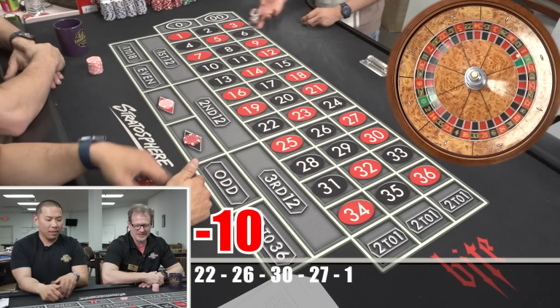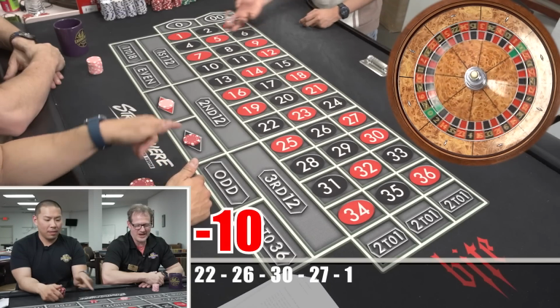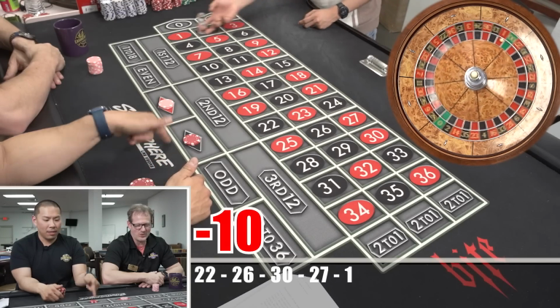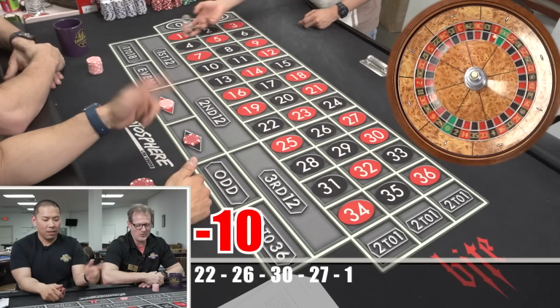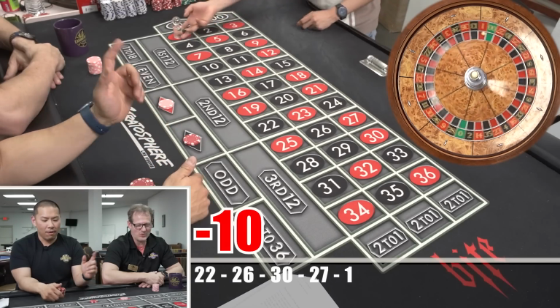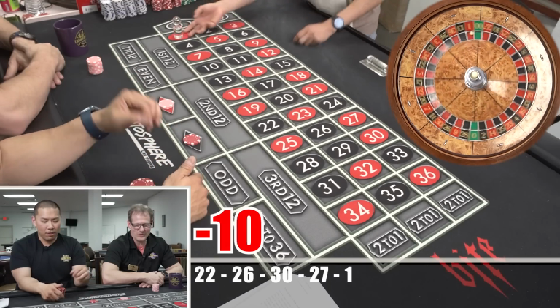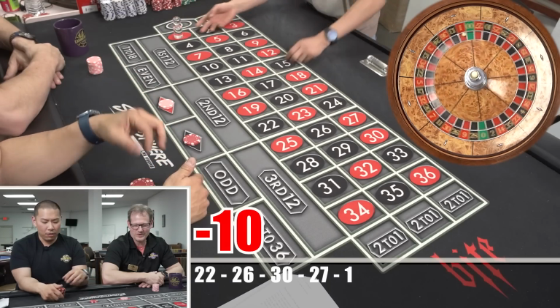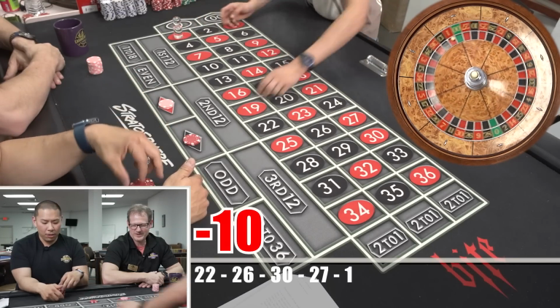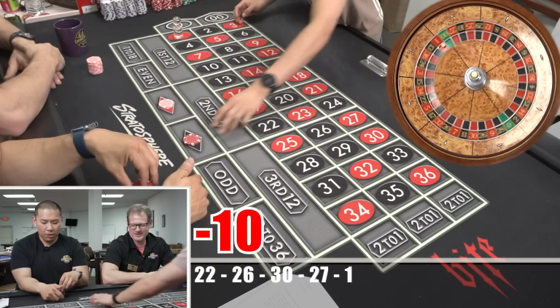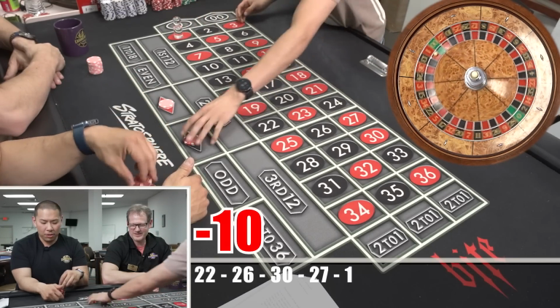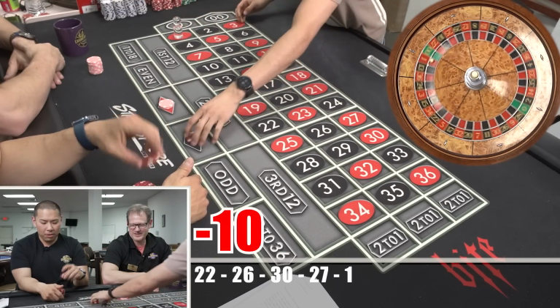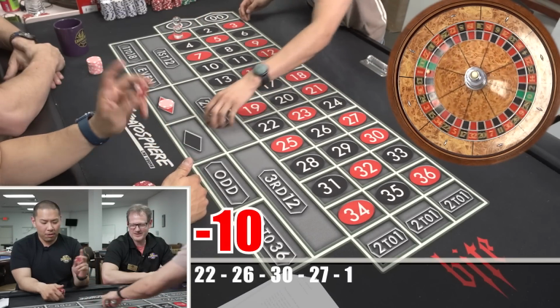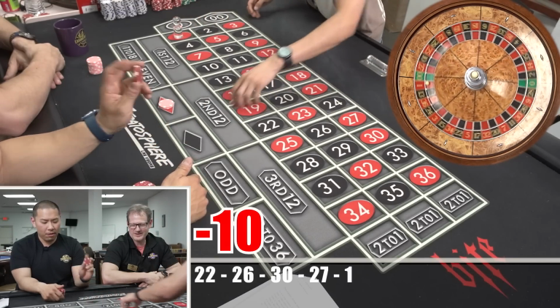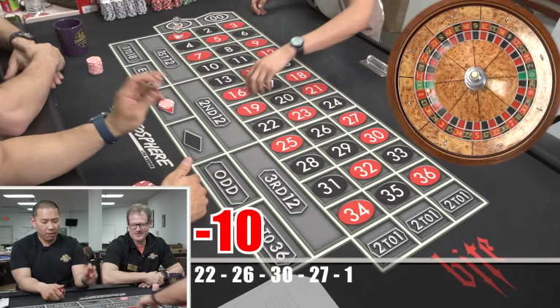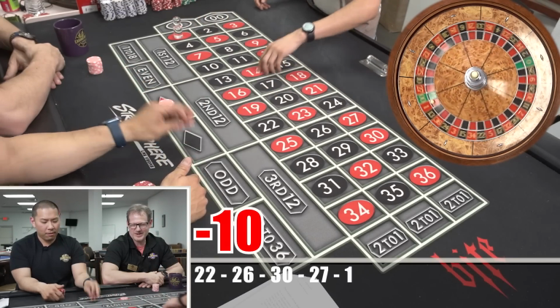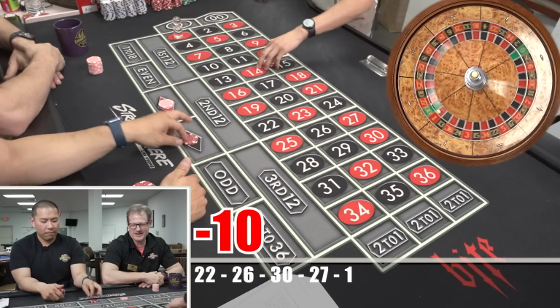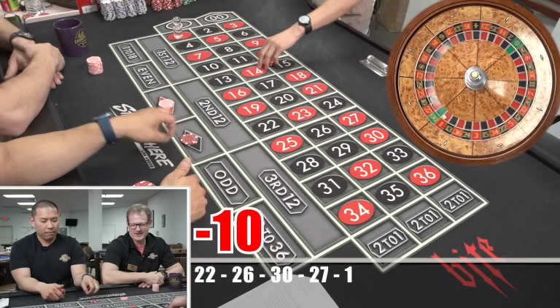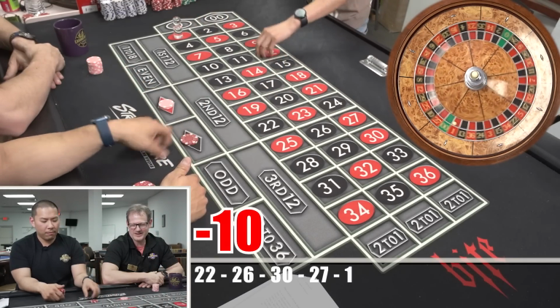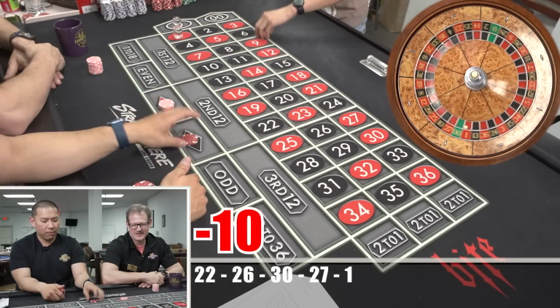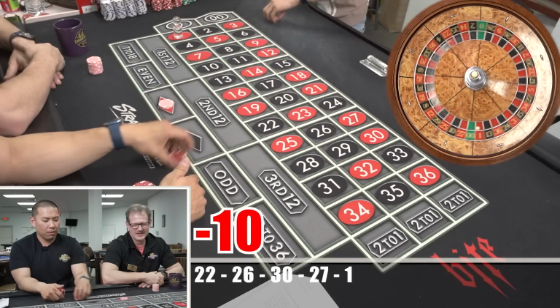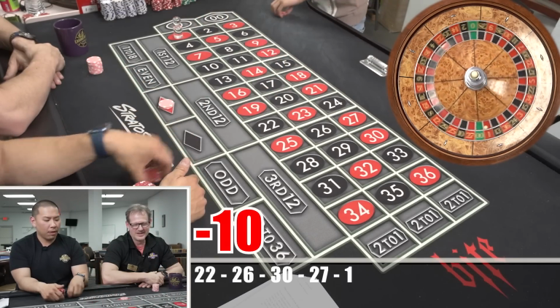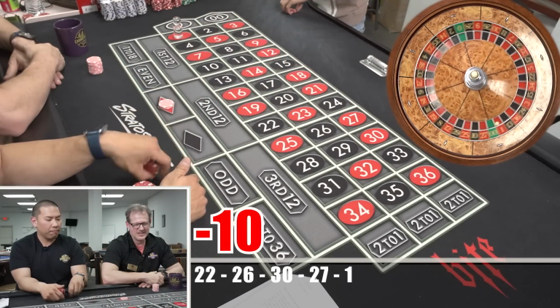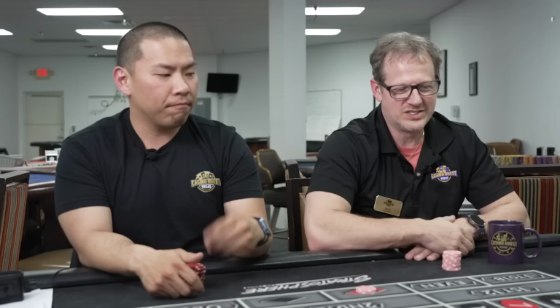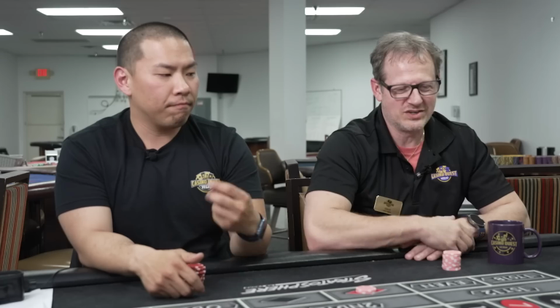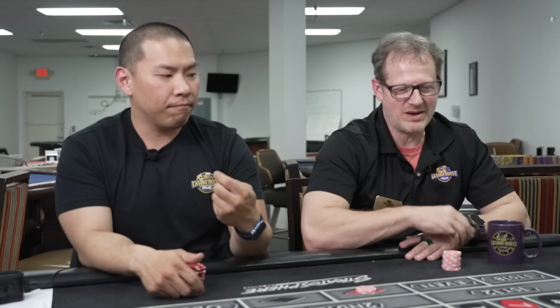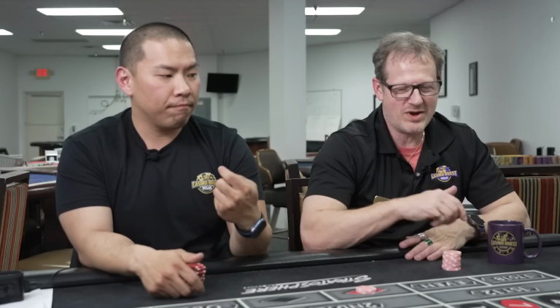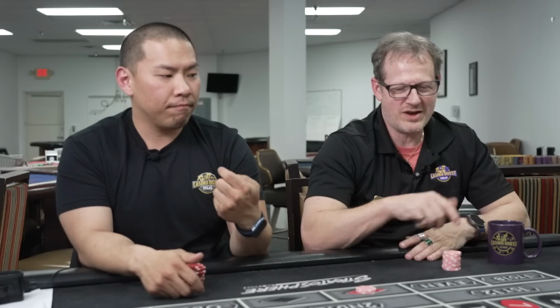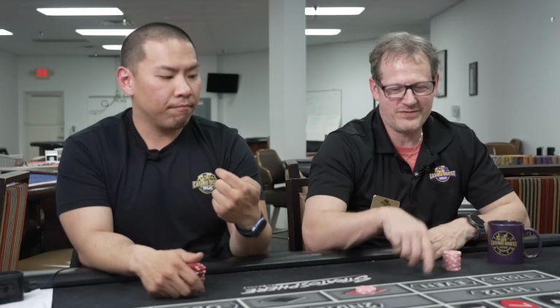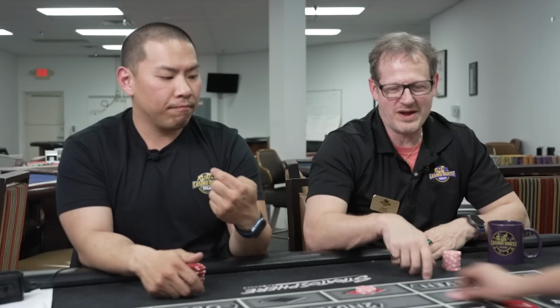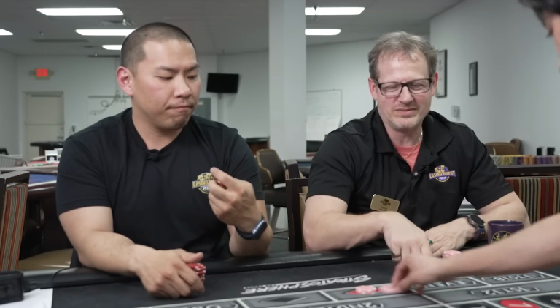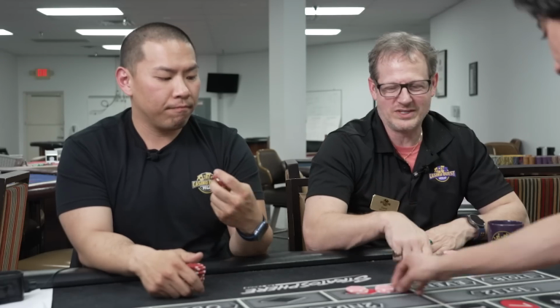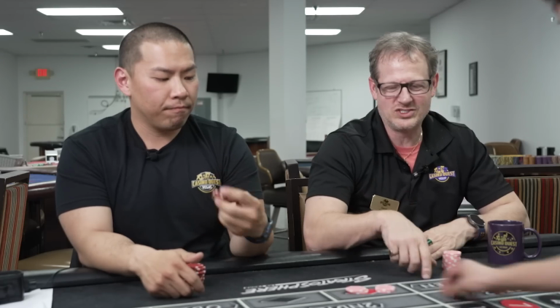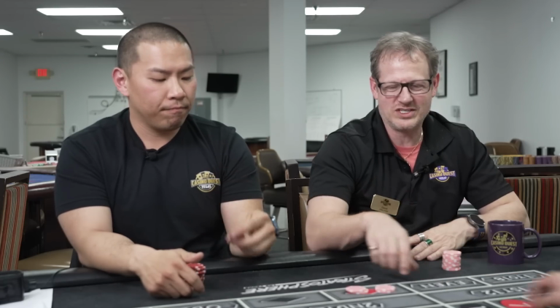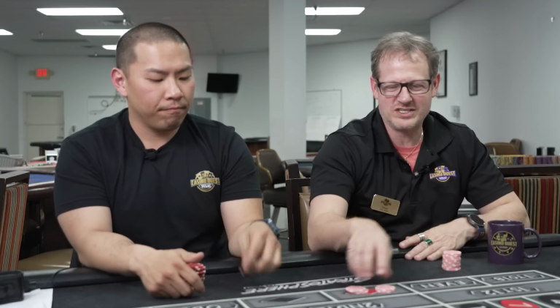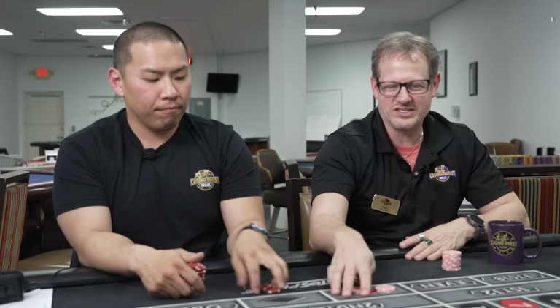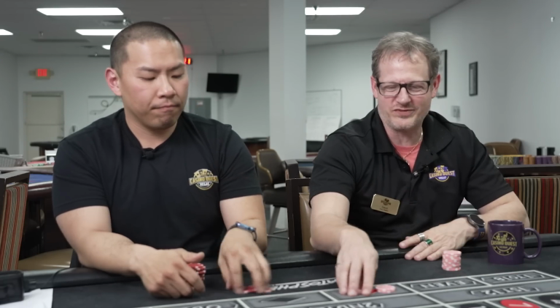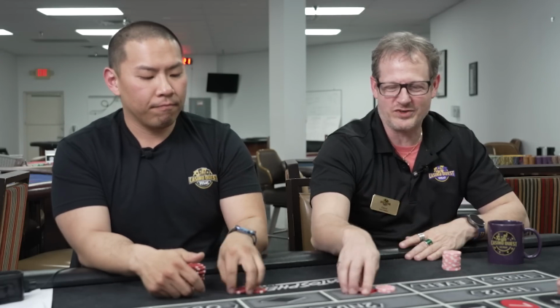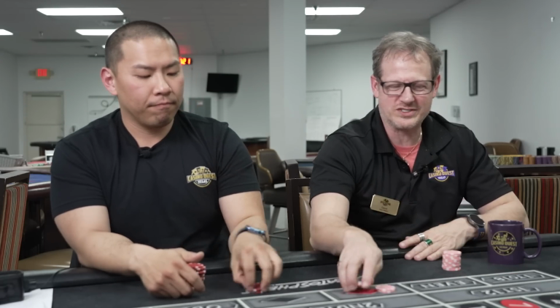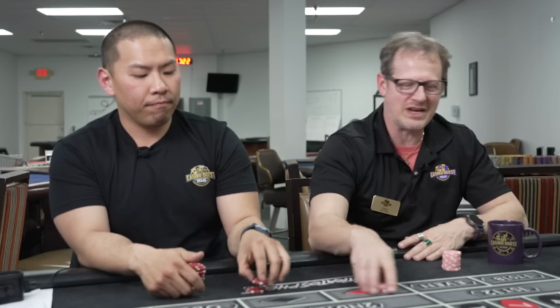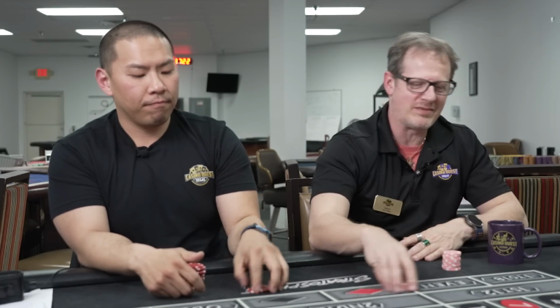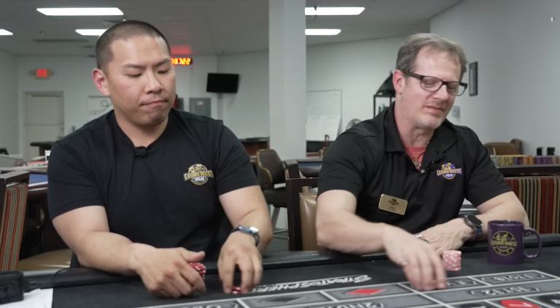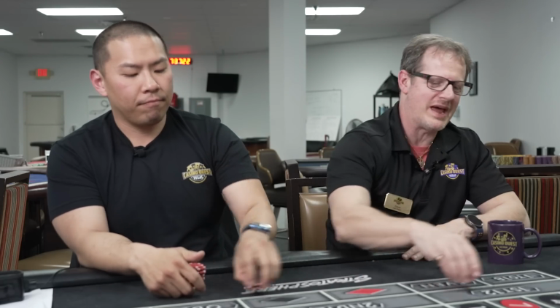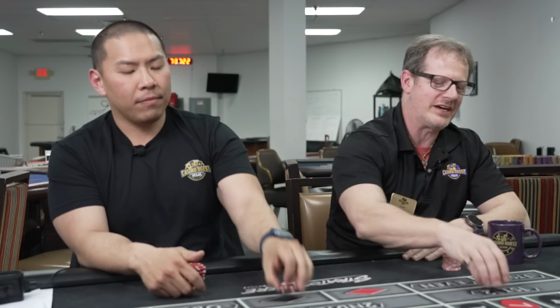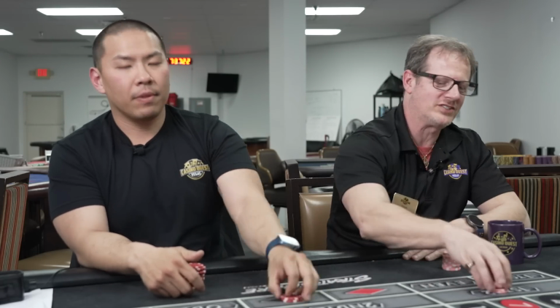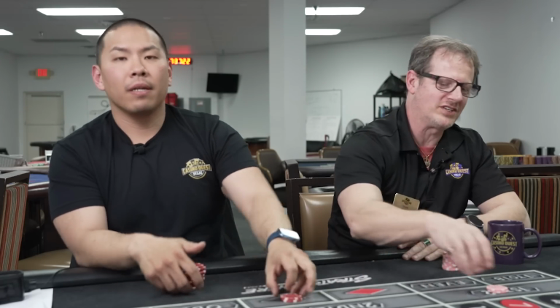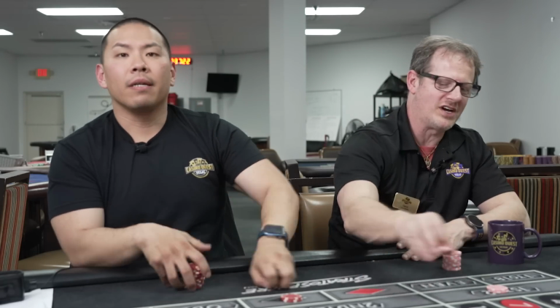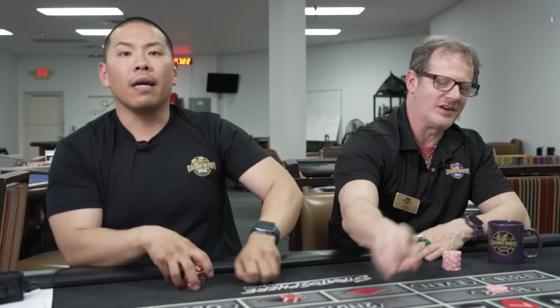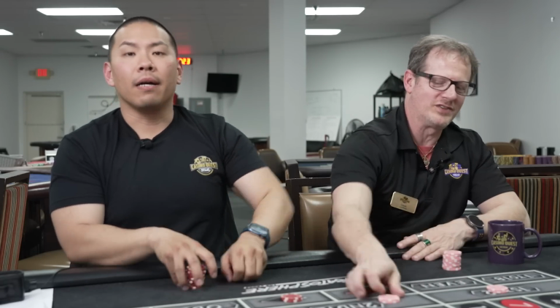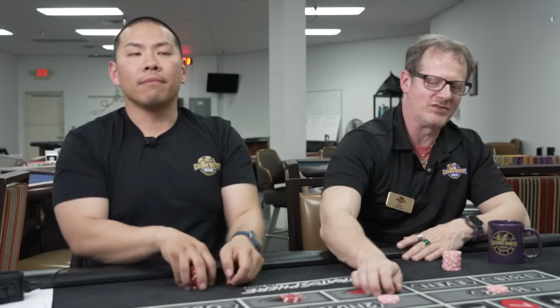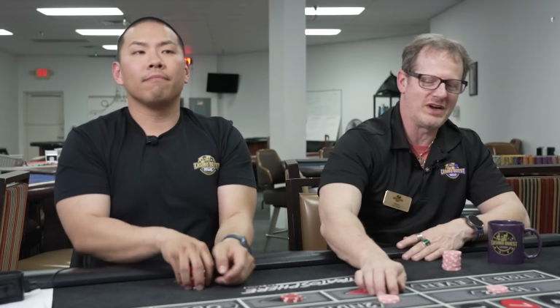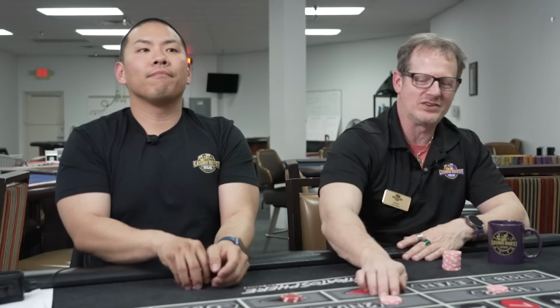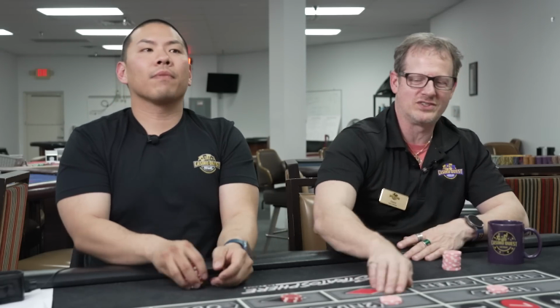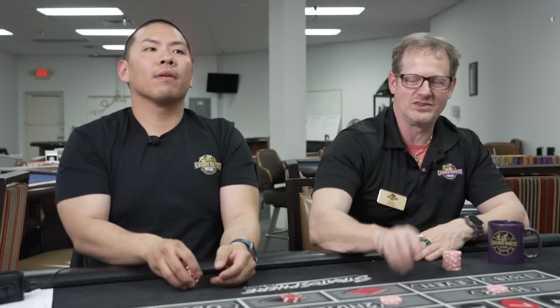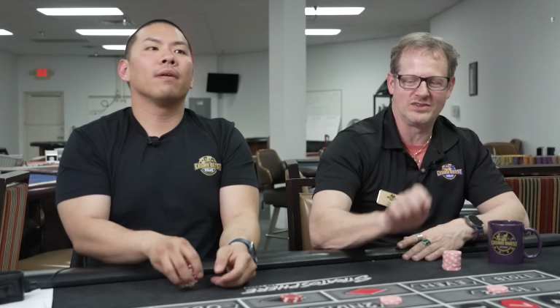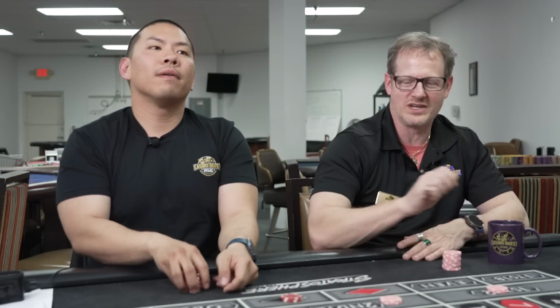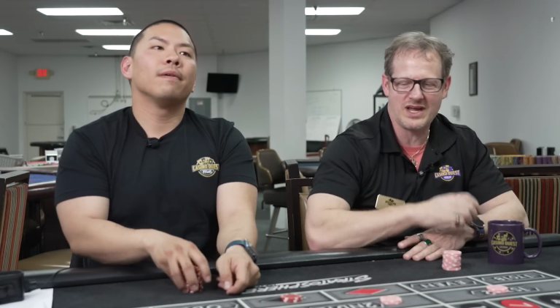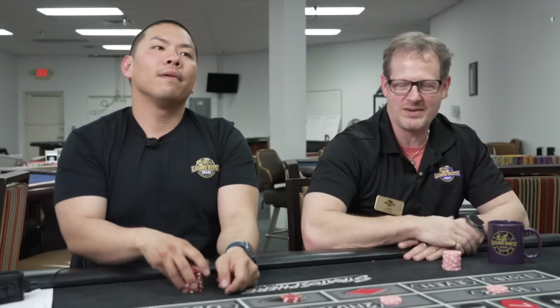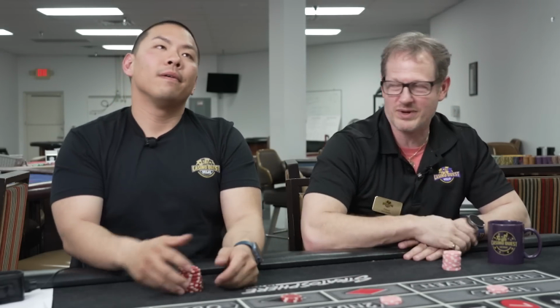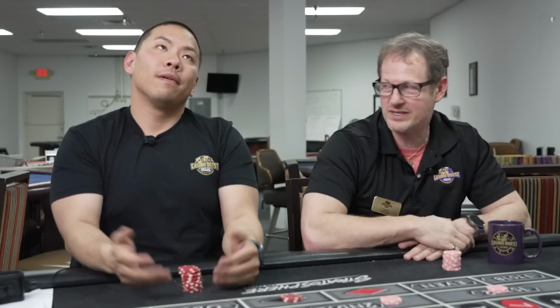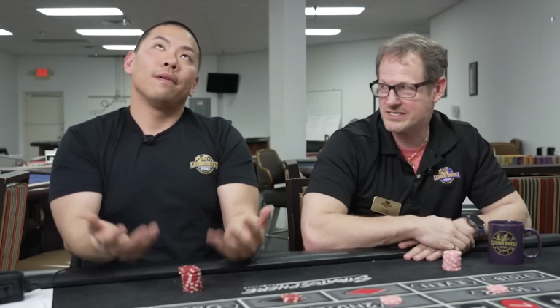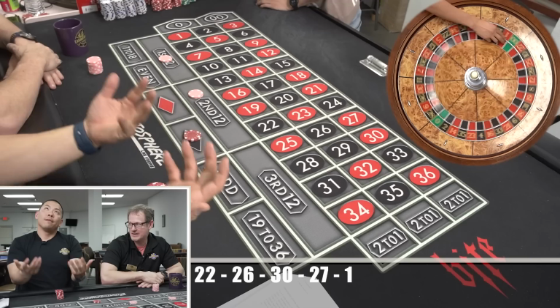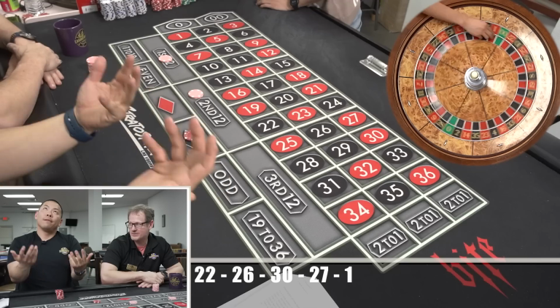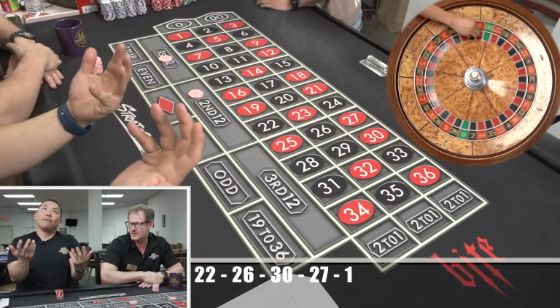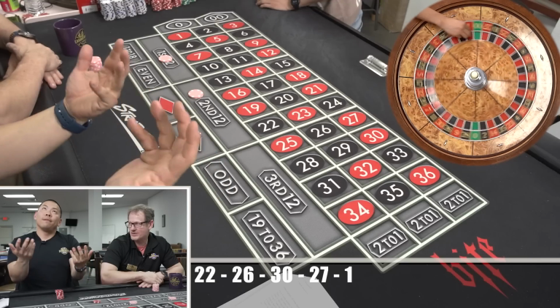Look at that. Congratulations, sir. There you go, buddy. So I'm off — I'm legit. This is the first time I'm actually off to round two. Look at that, buddy — step two.